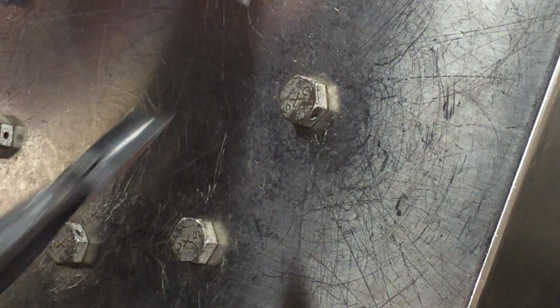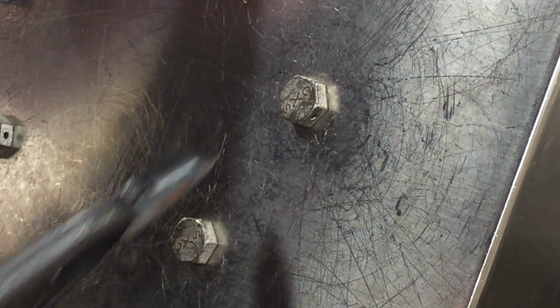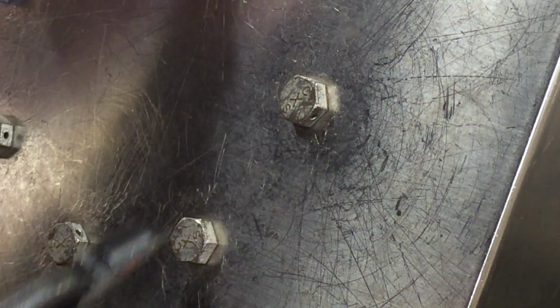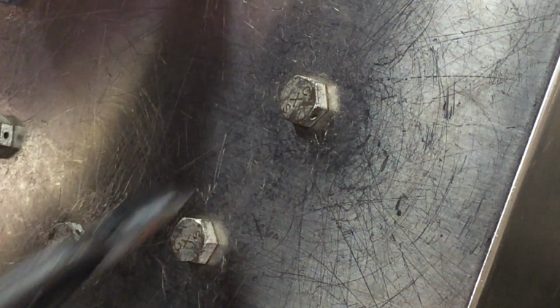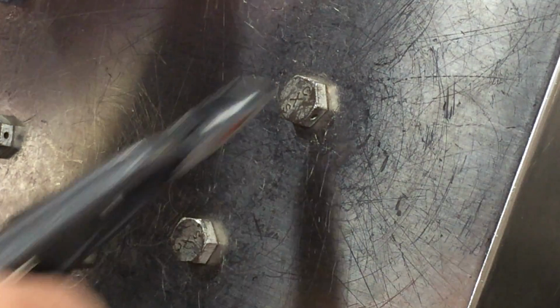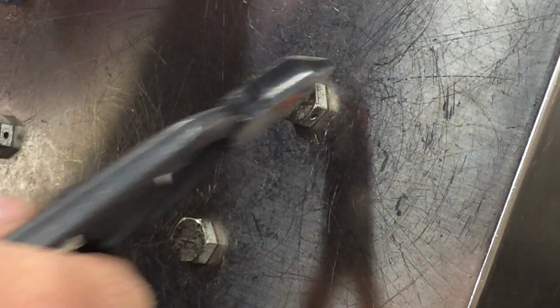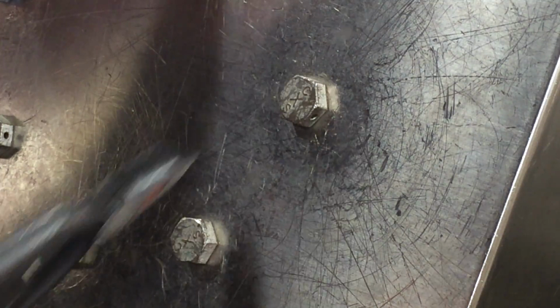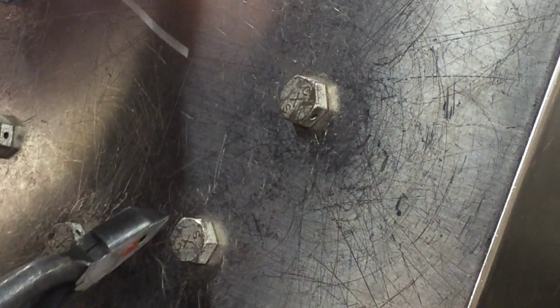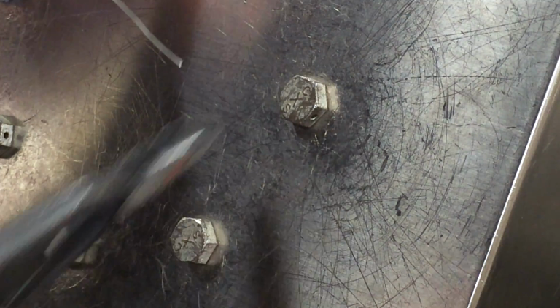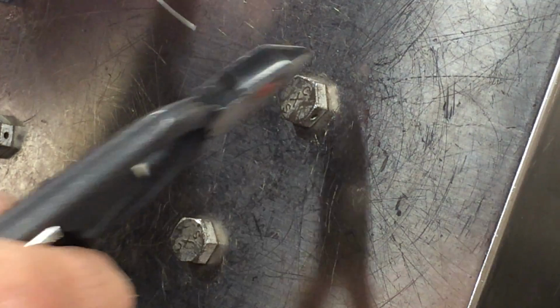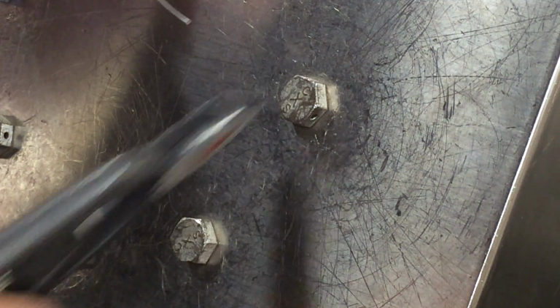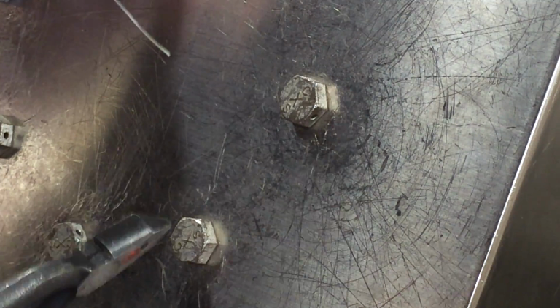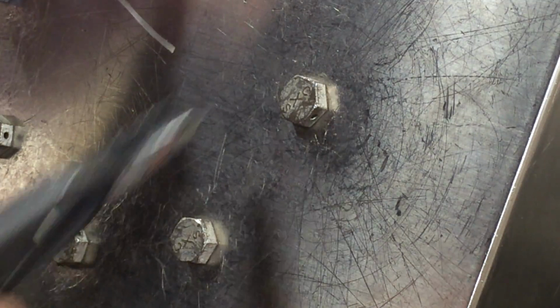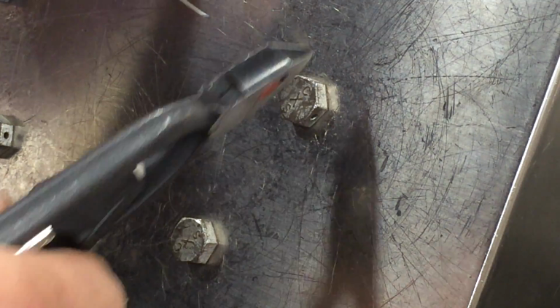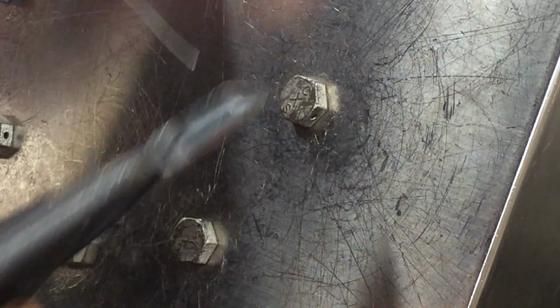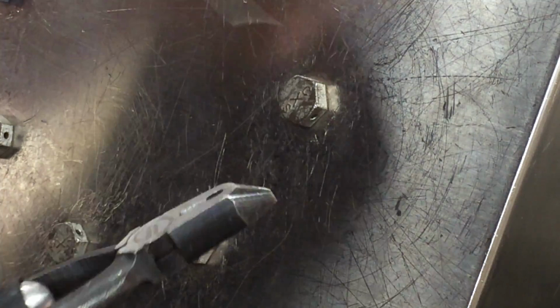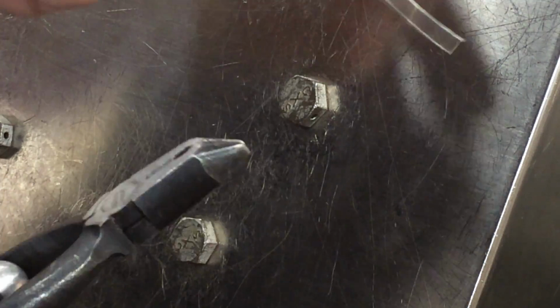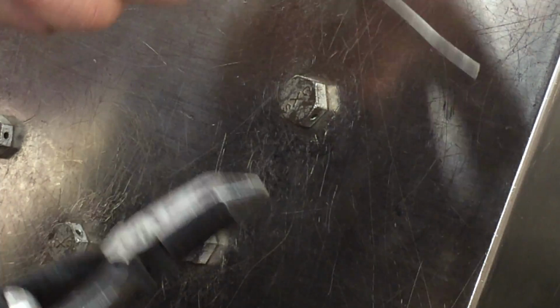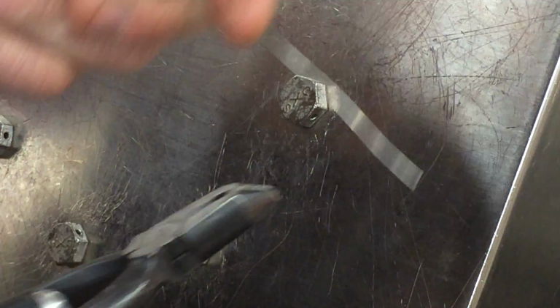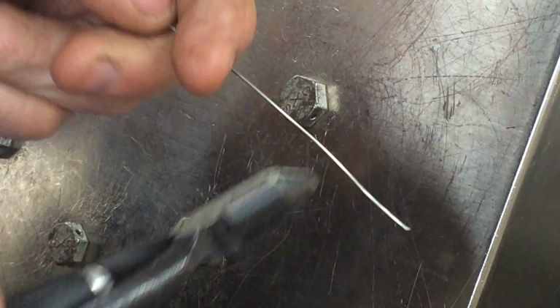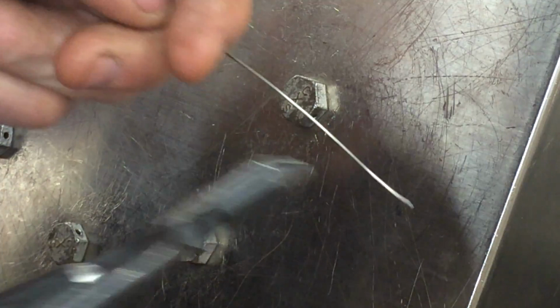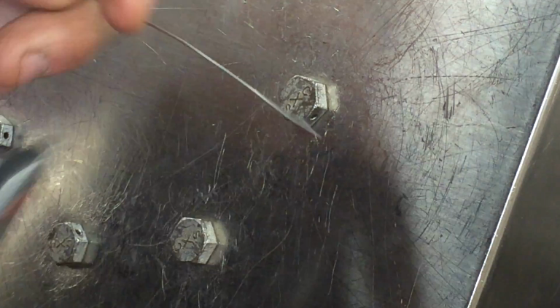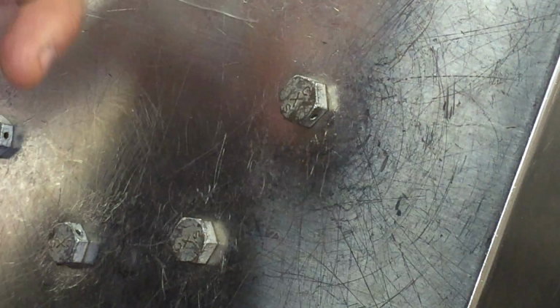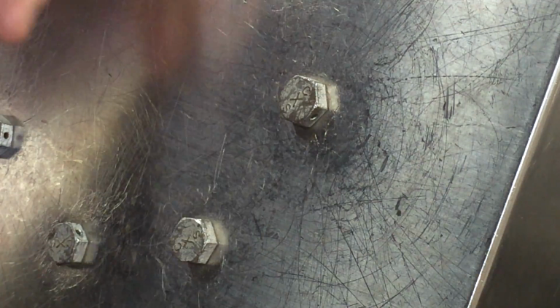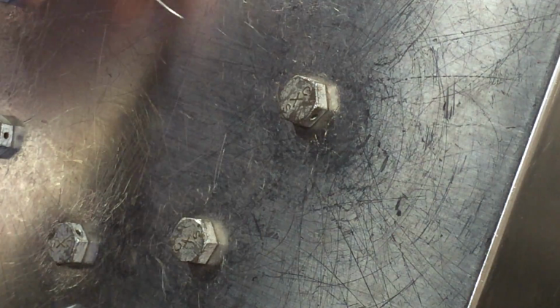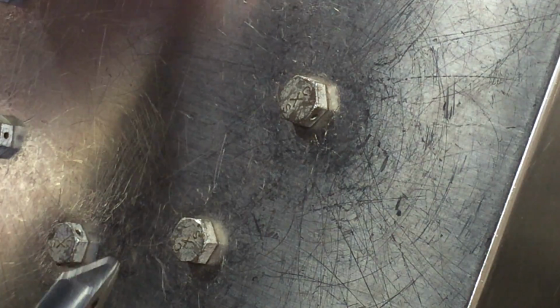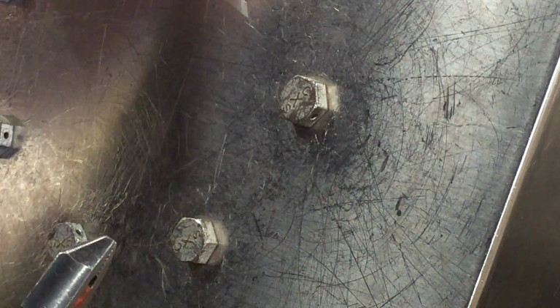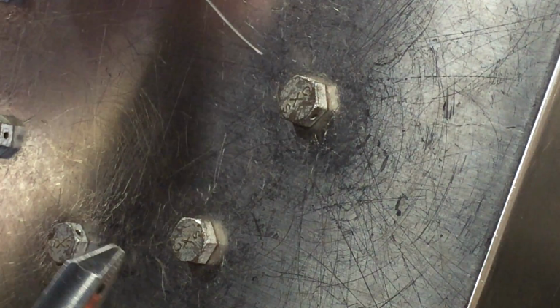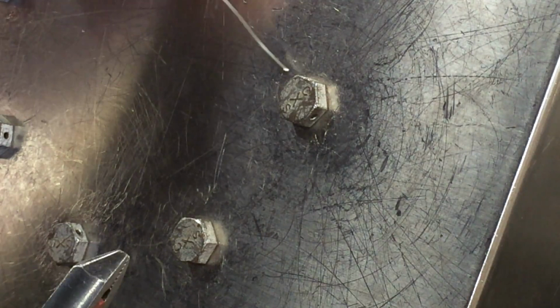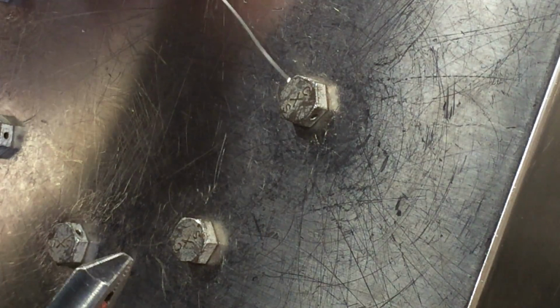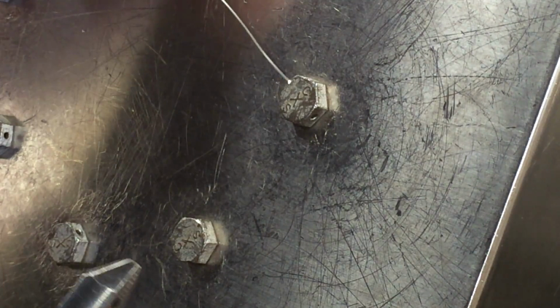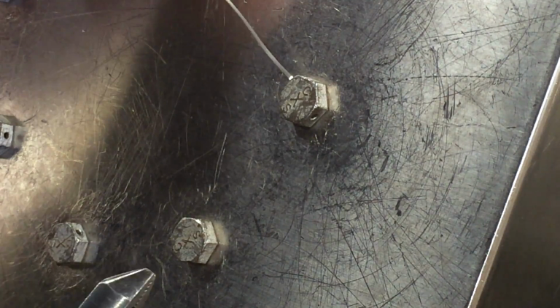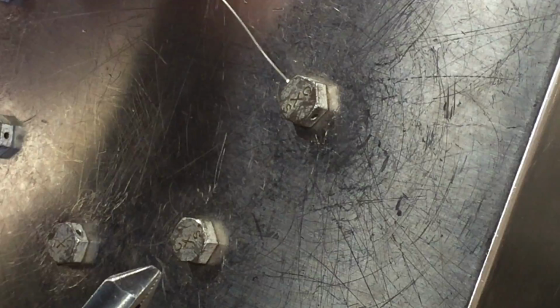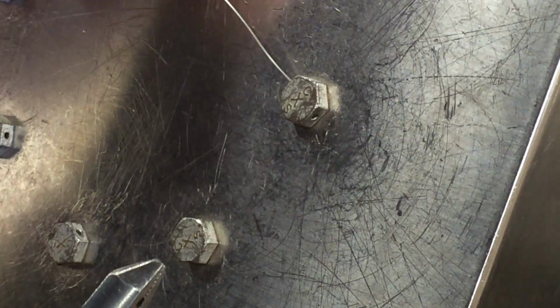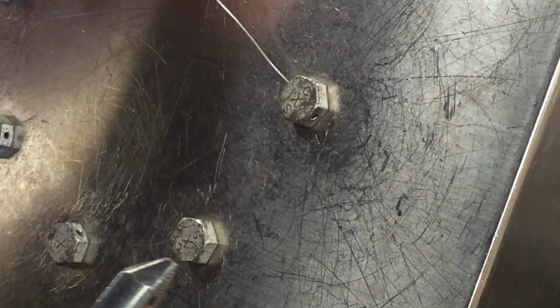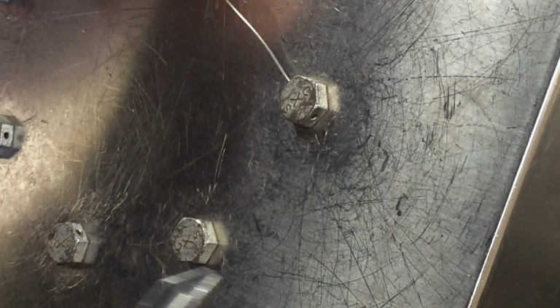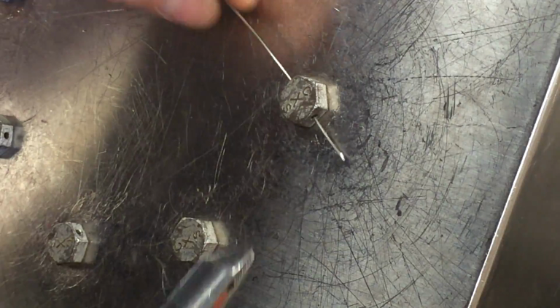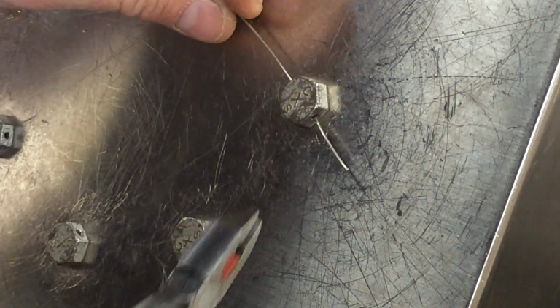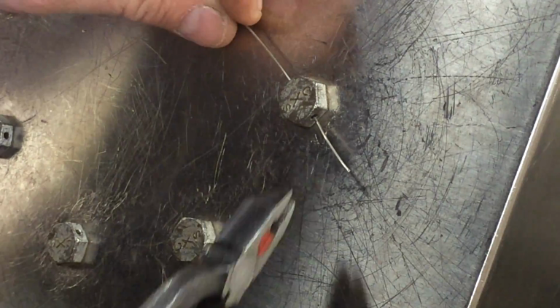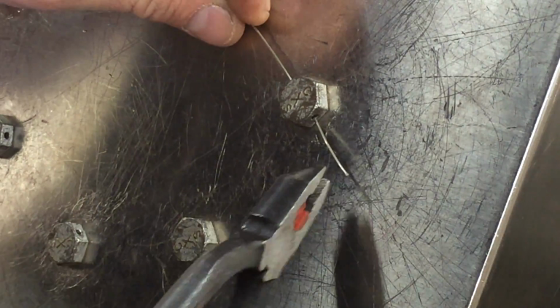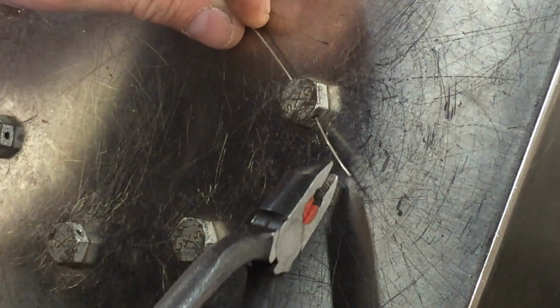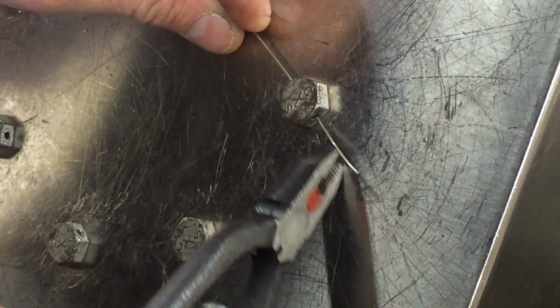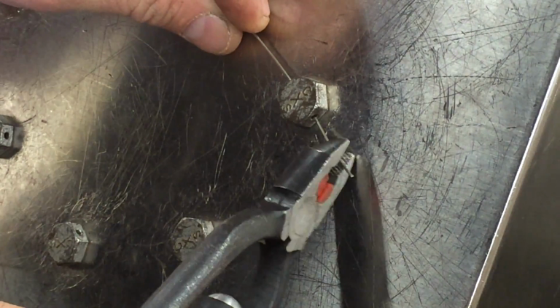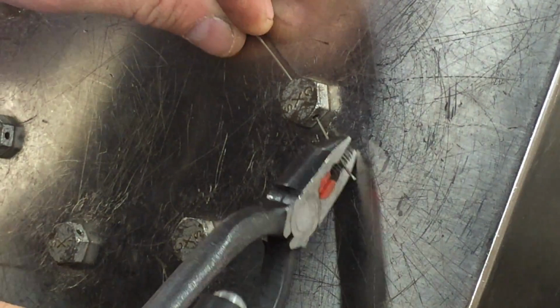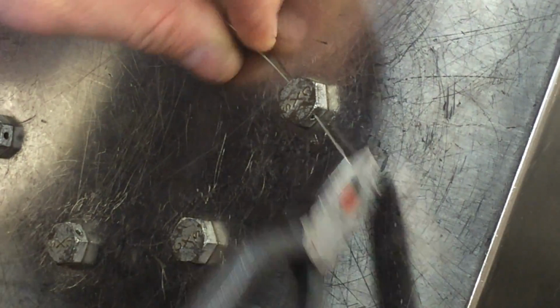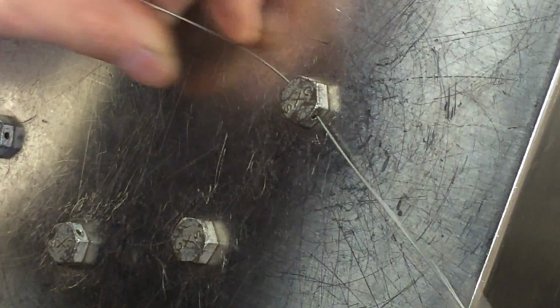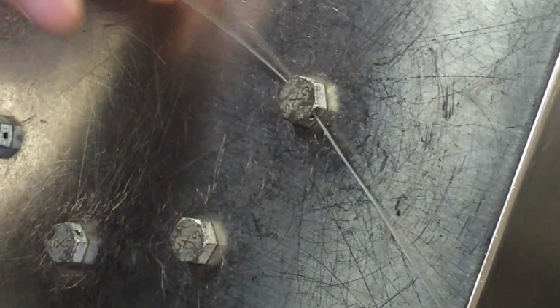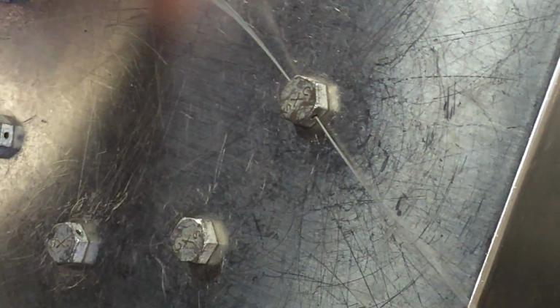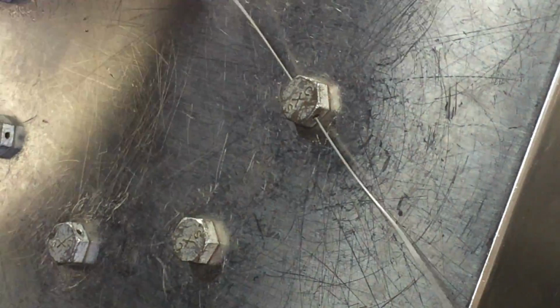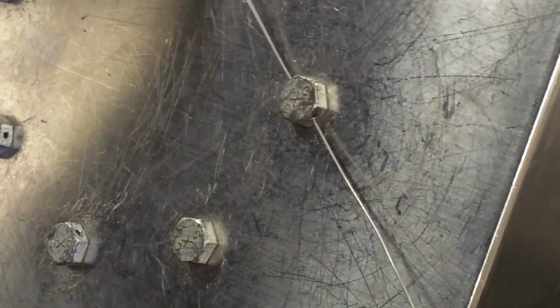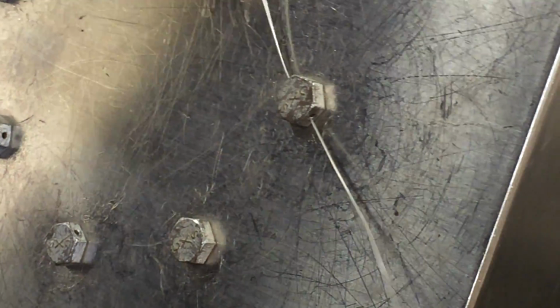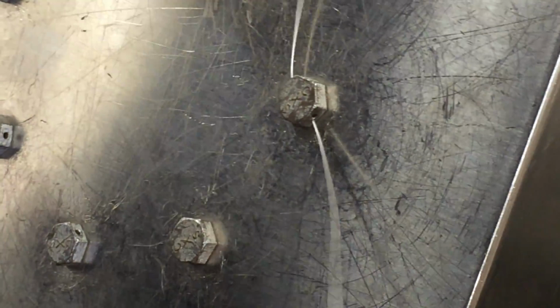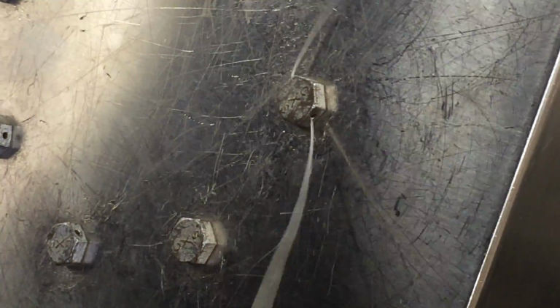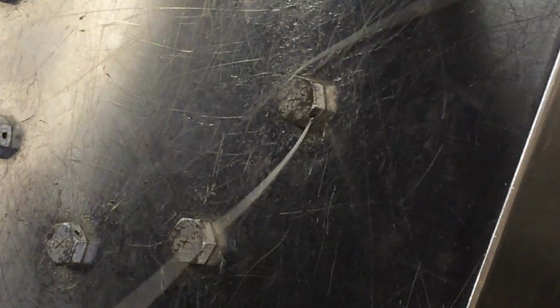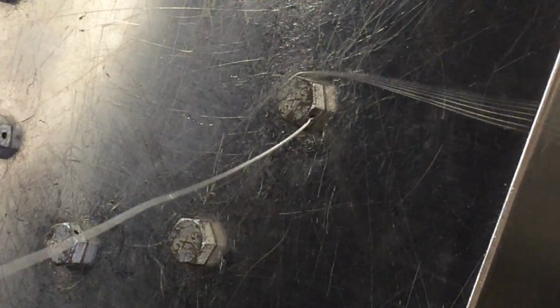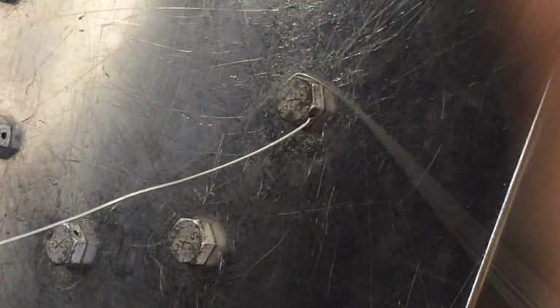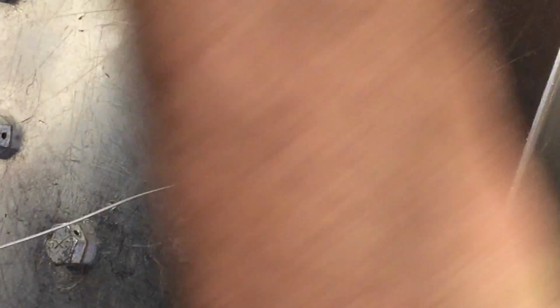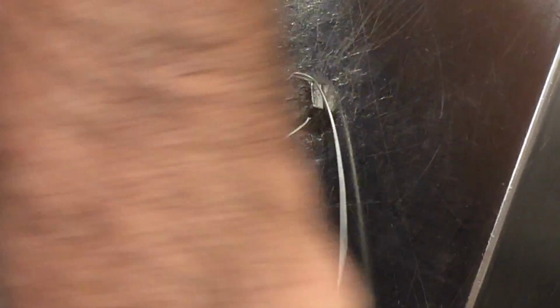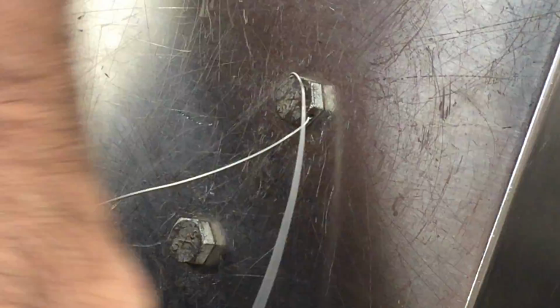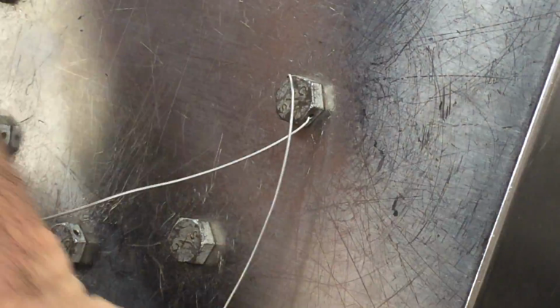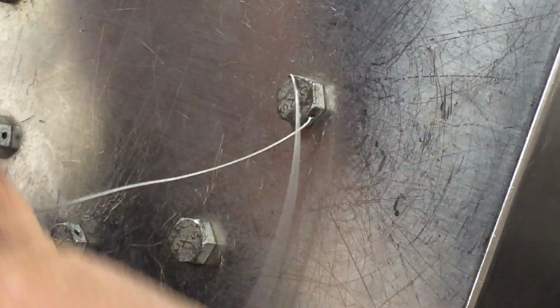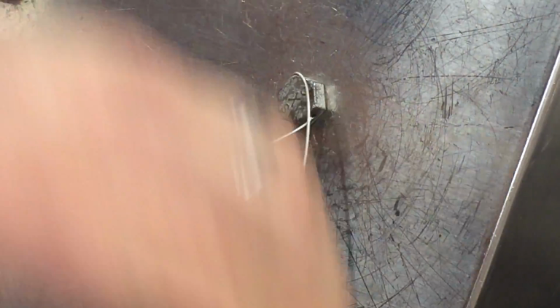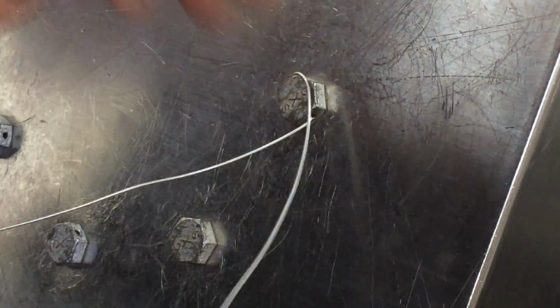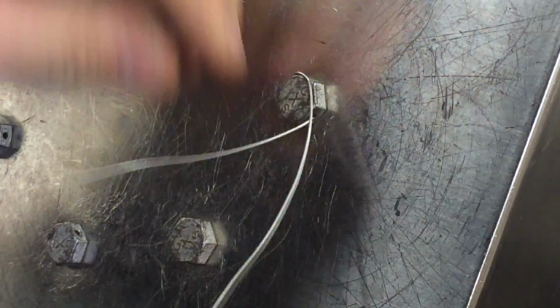So we're going to safety wire these two bolts here. I've got 32 thousandths of an inch safety wire. We're going to feed it through the head and bring it around.